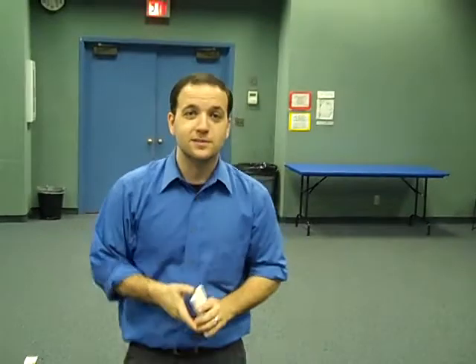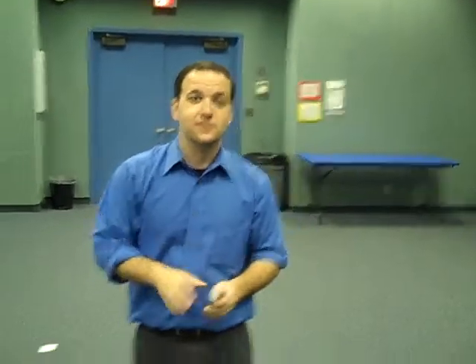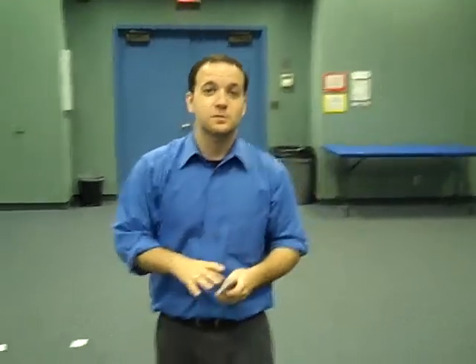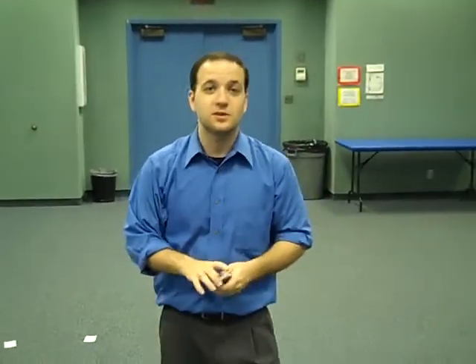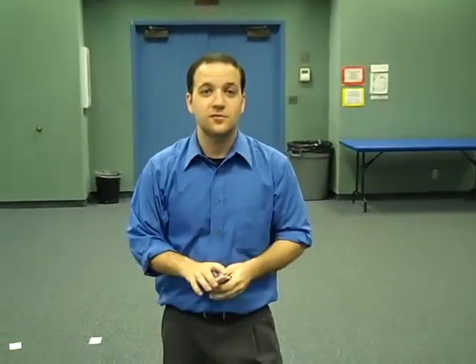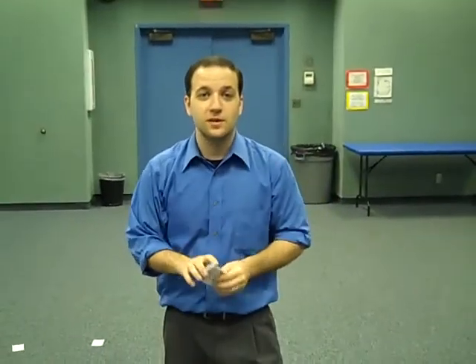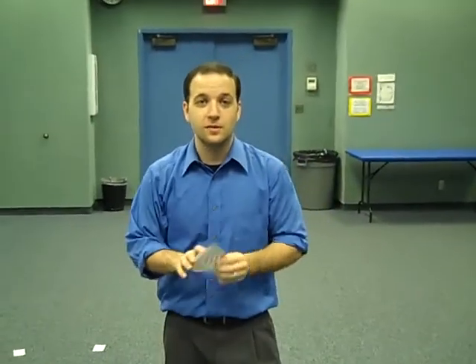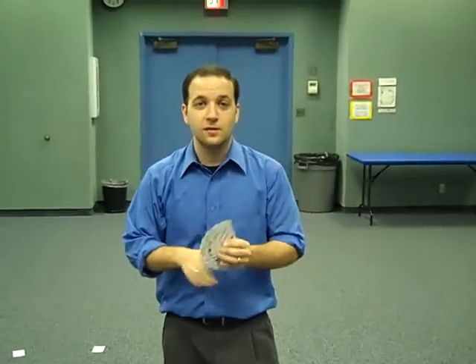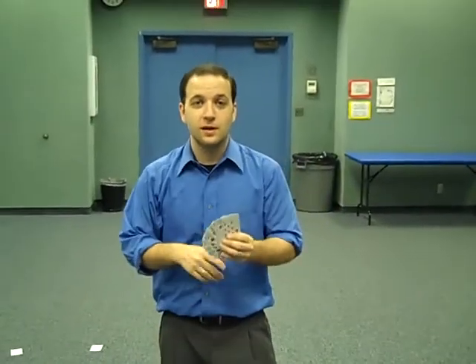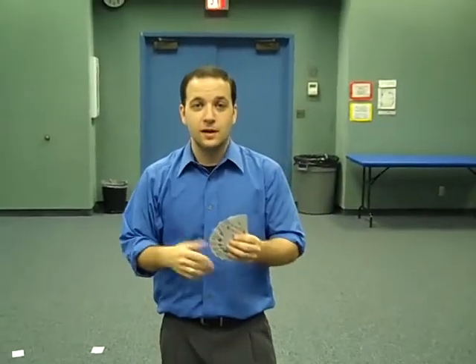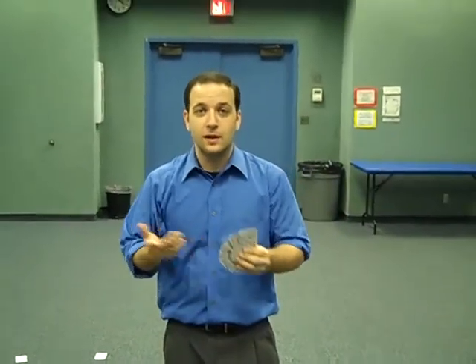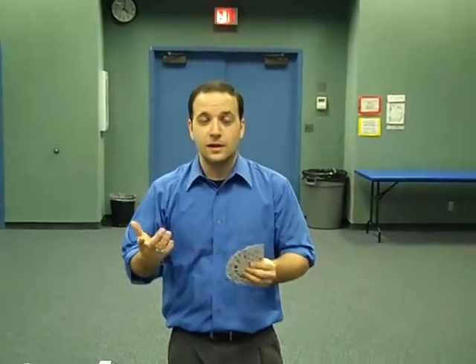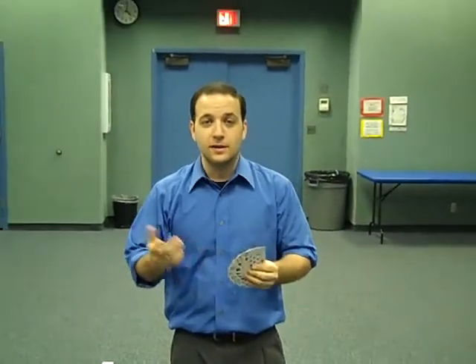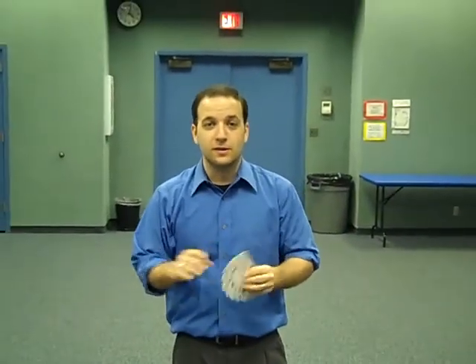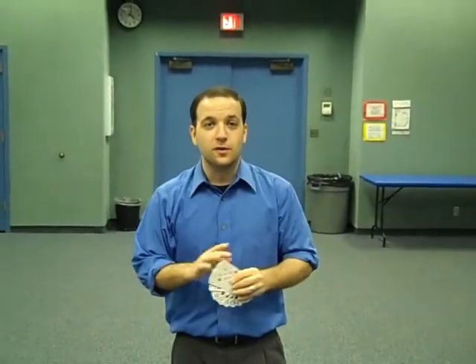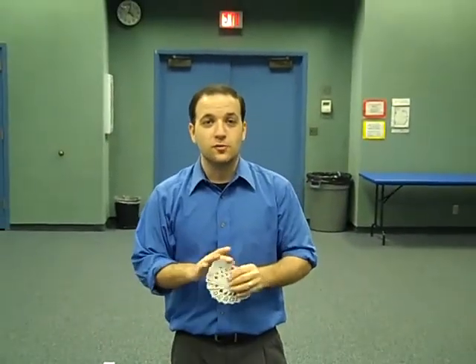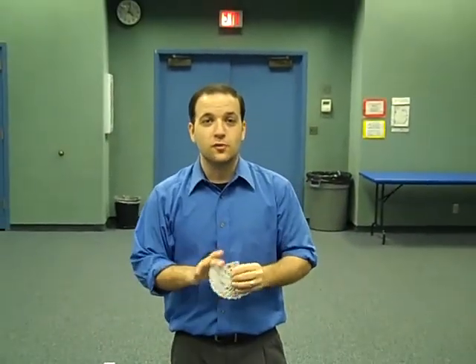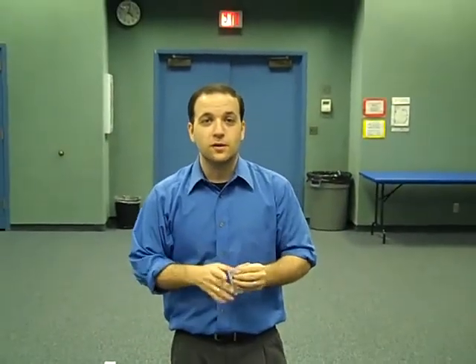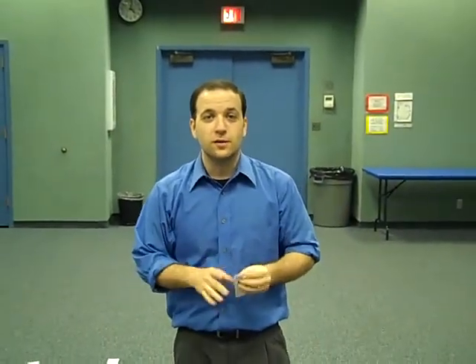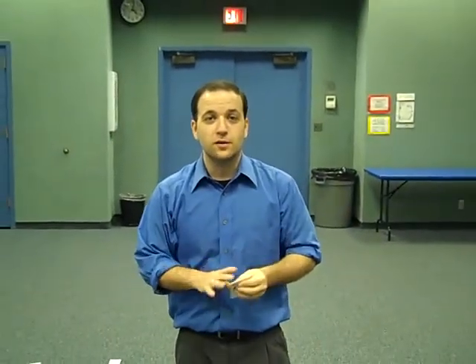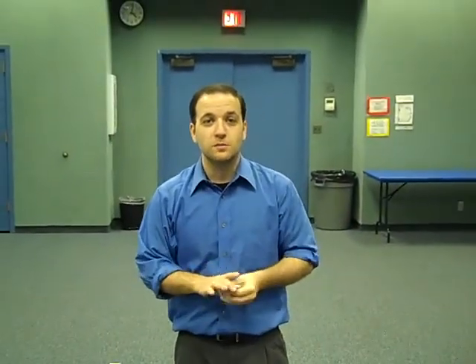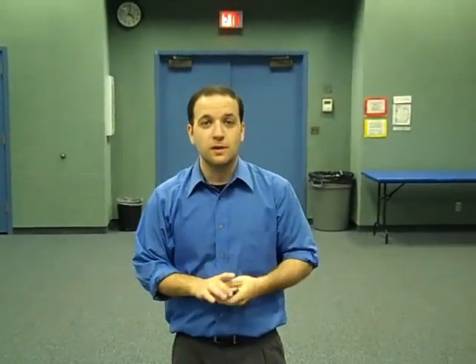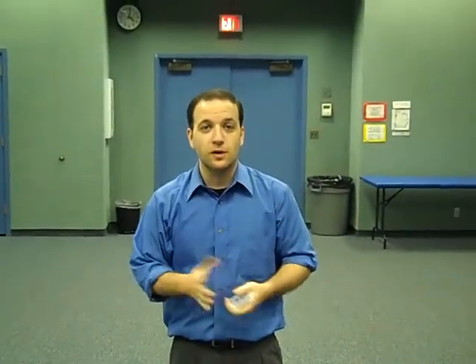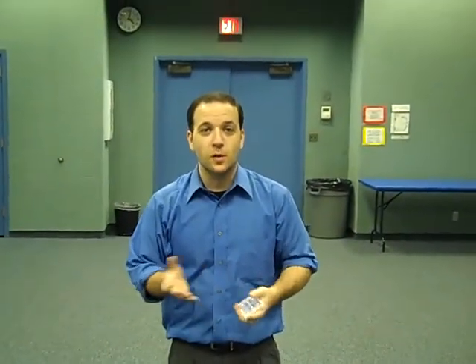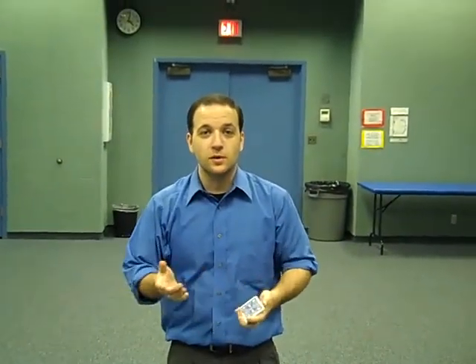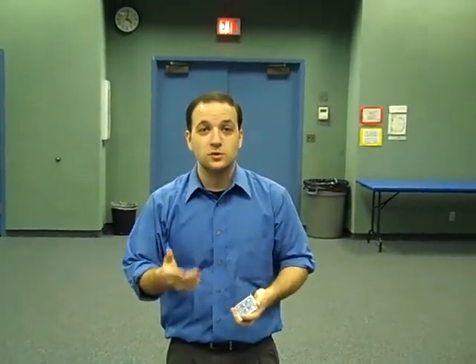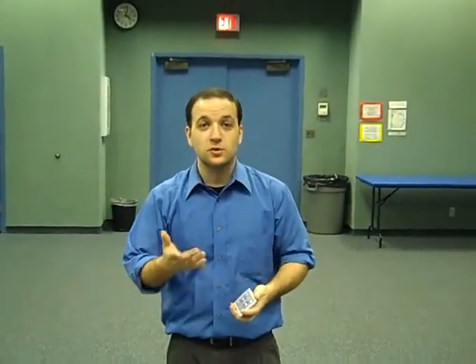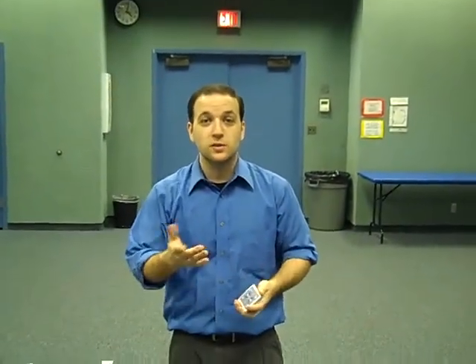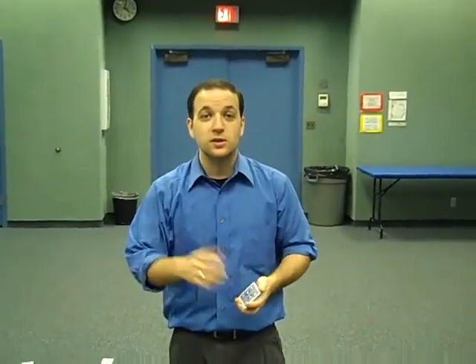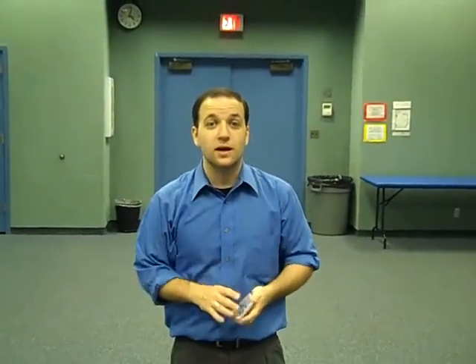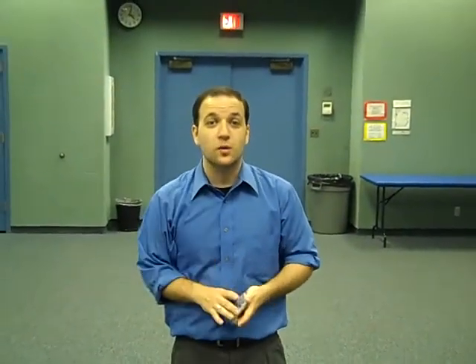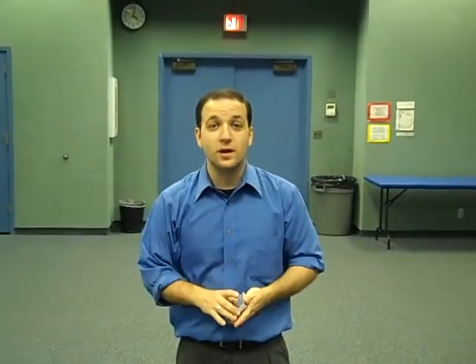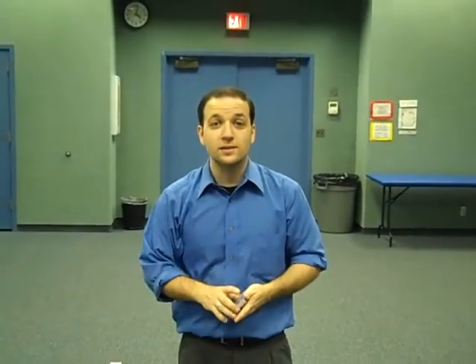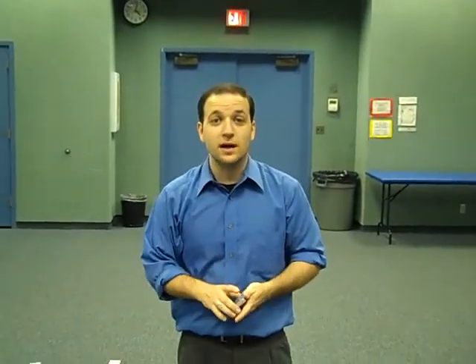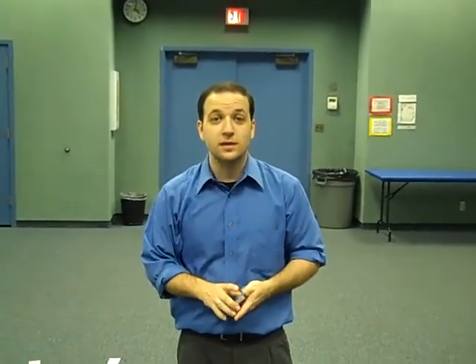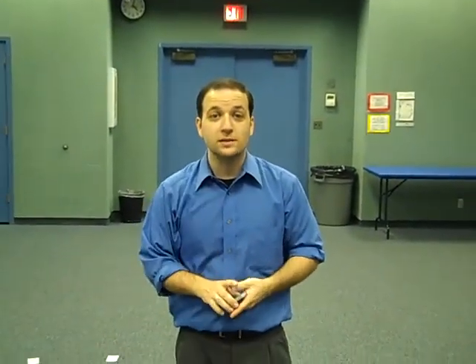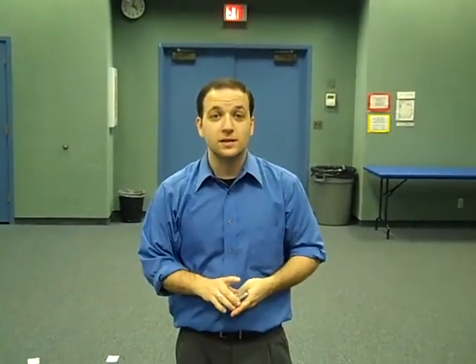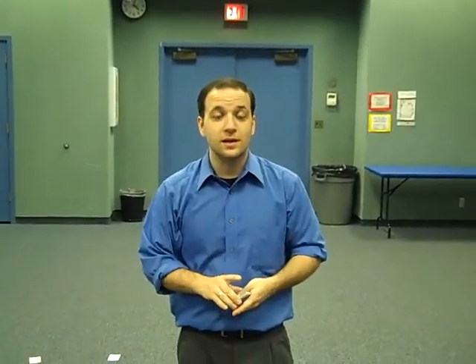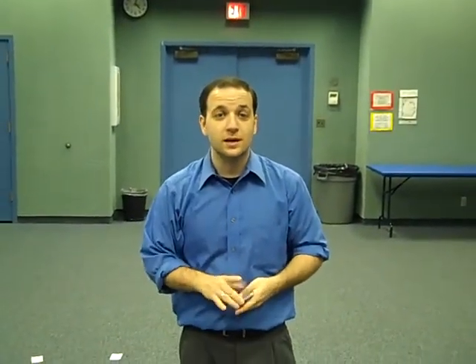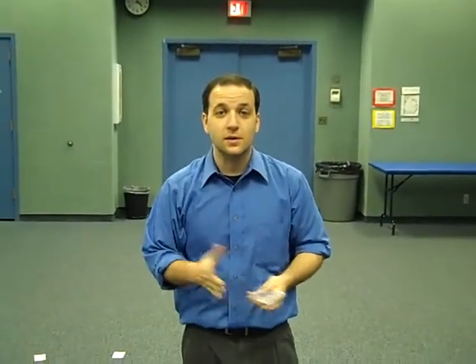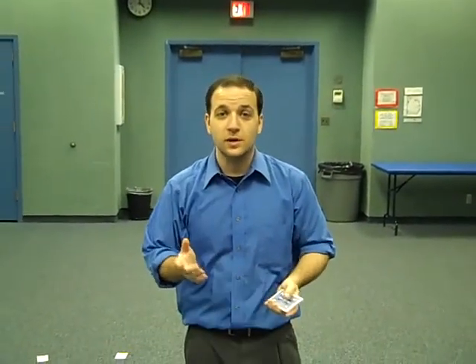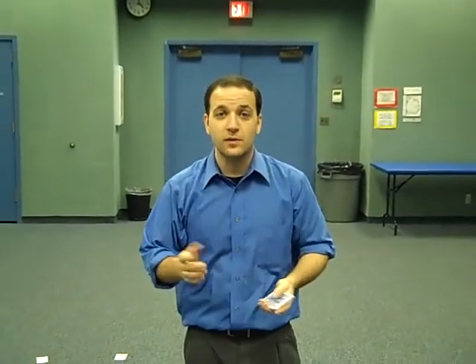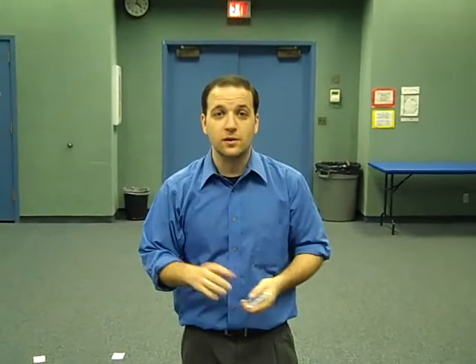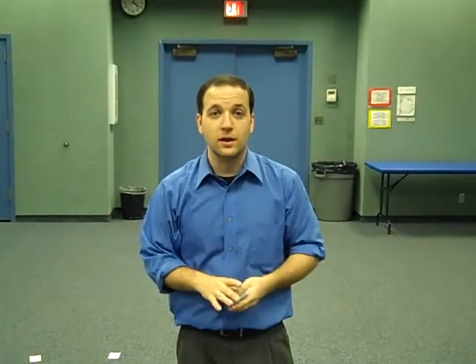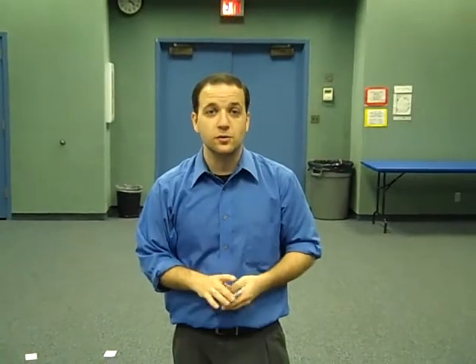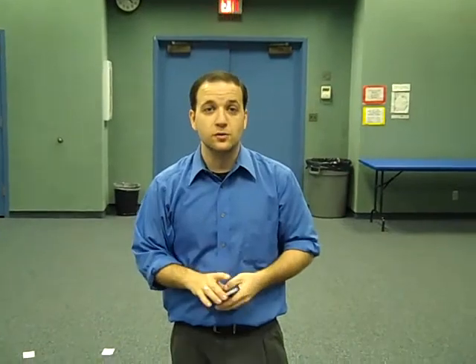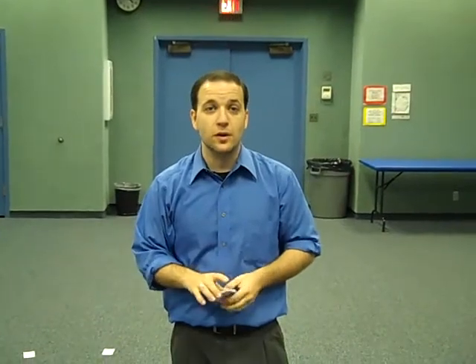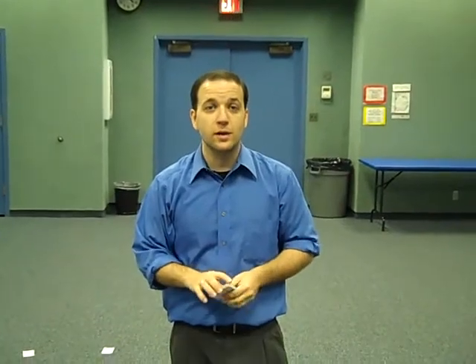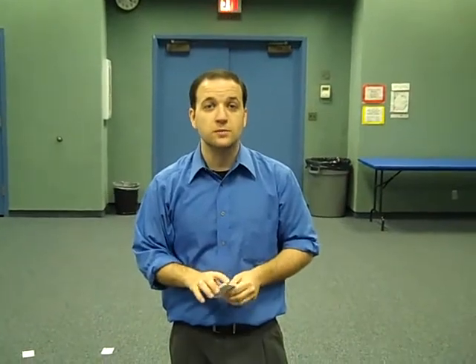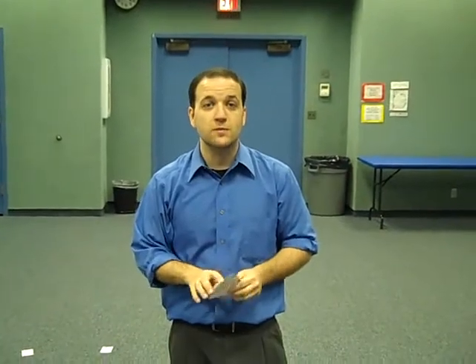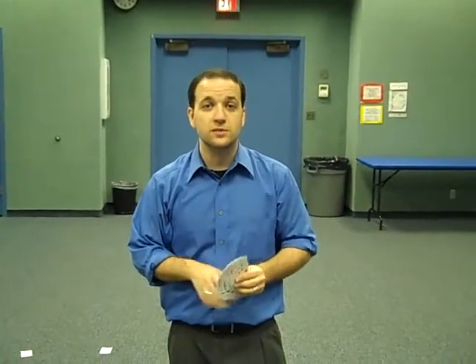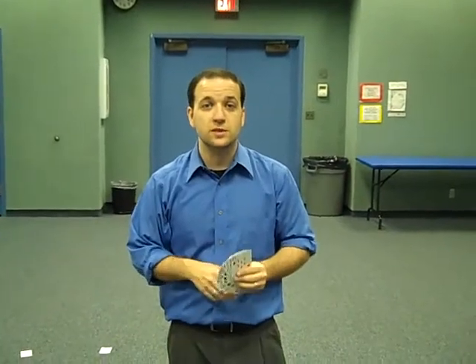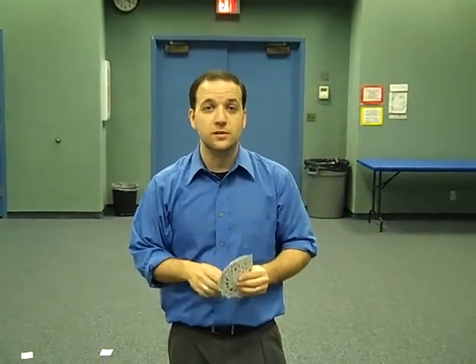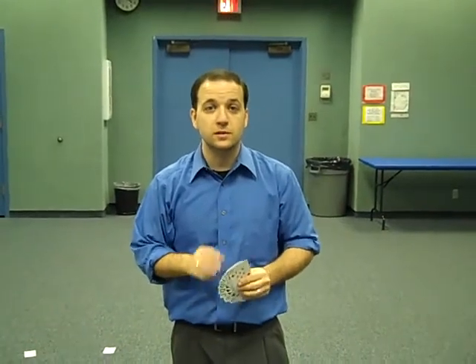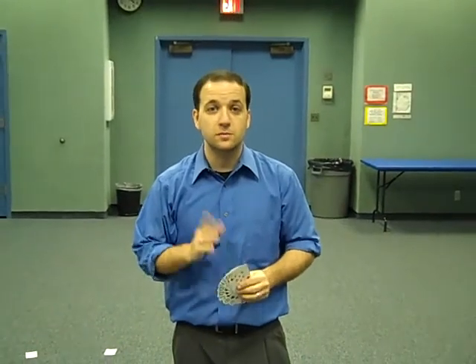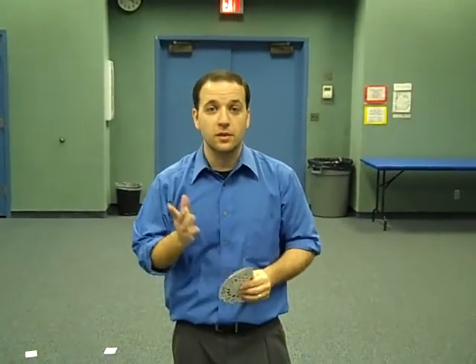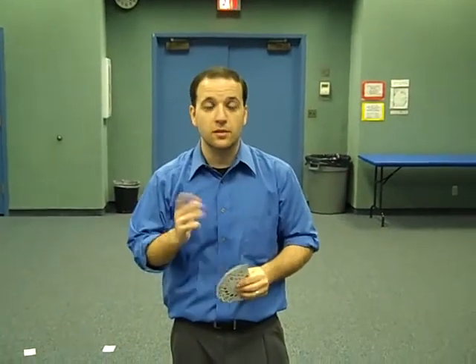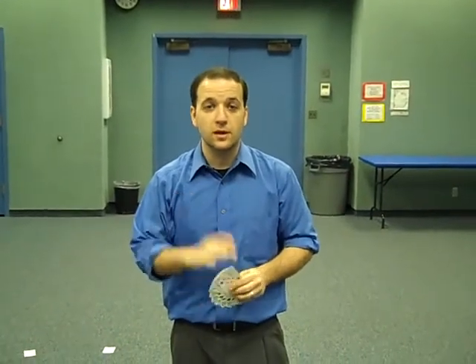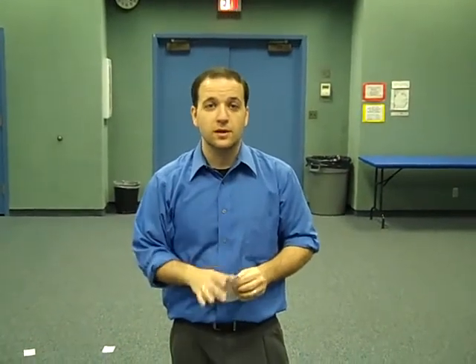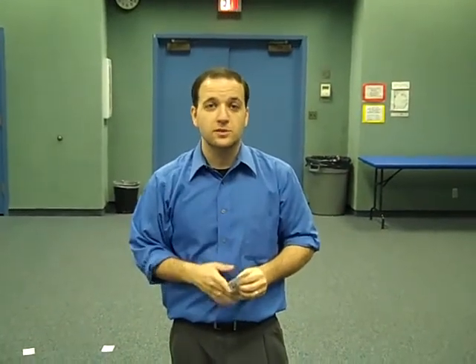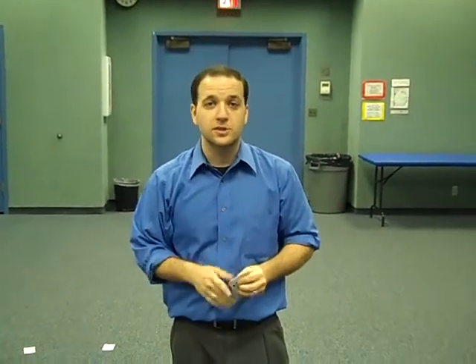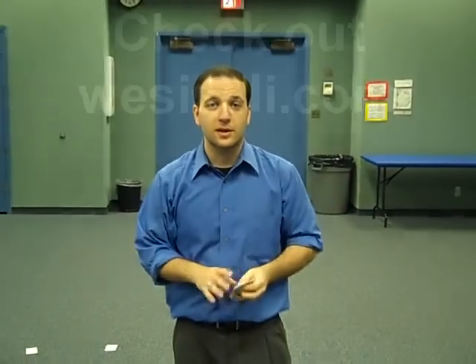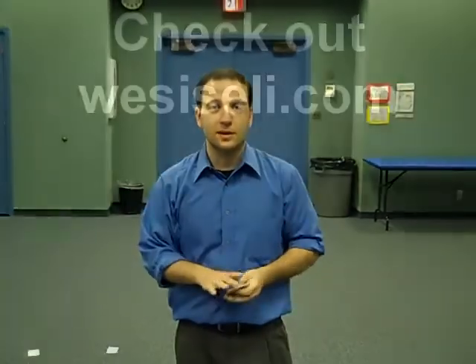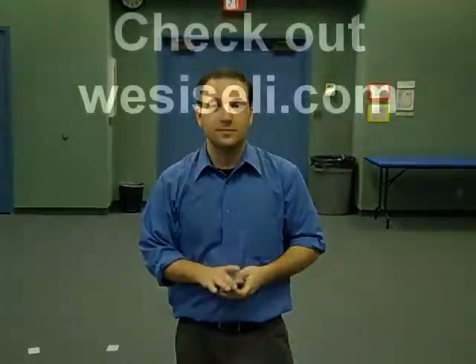That's this month's video — card throwing, card spinning. Hope you enjoyed. Check out WesEisley.com. We have a lot of new items up for sale this month. Check it out.